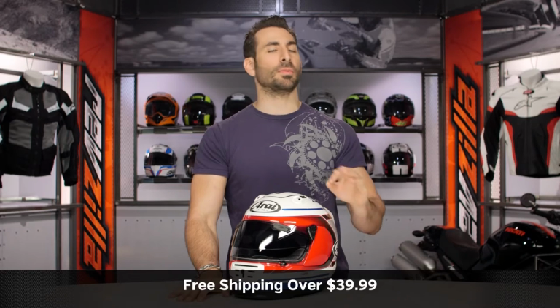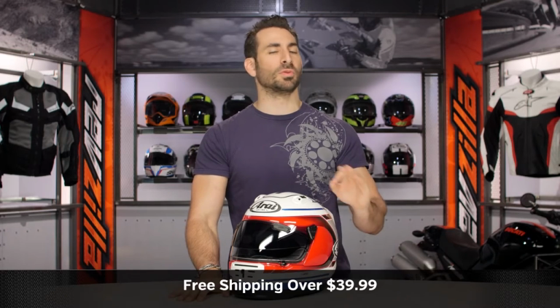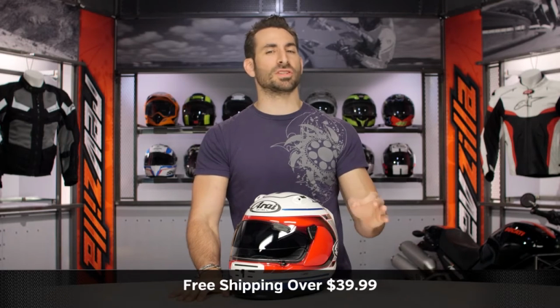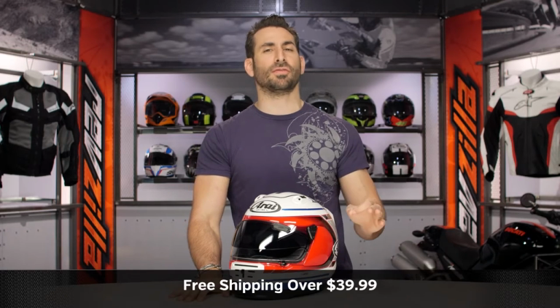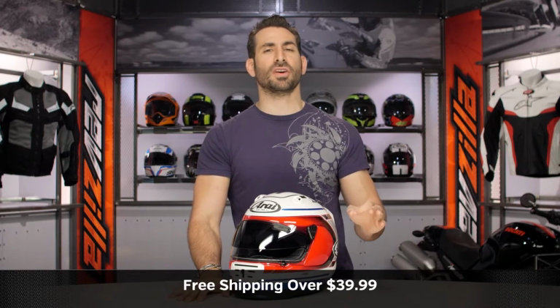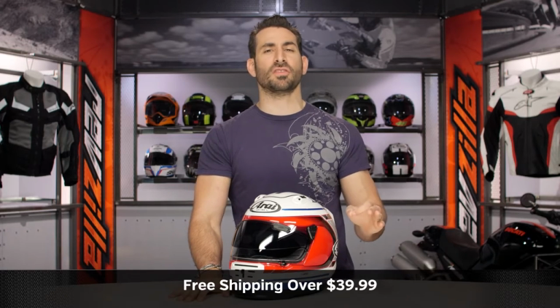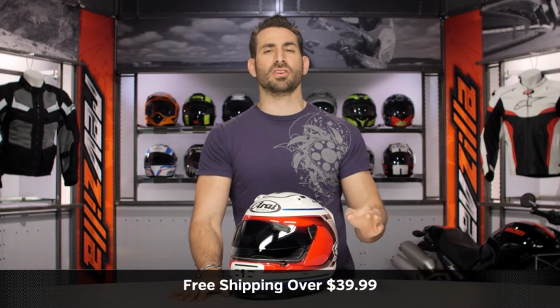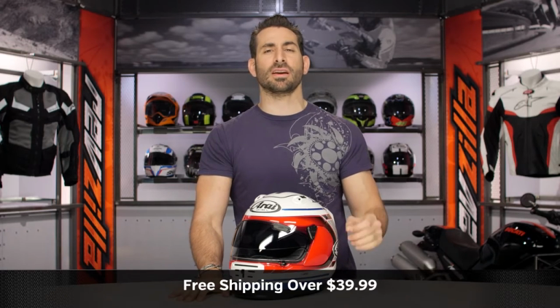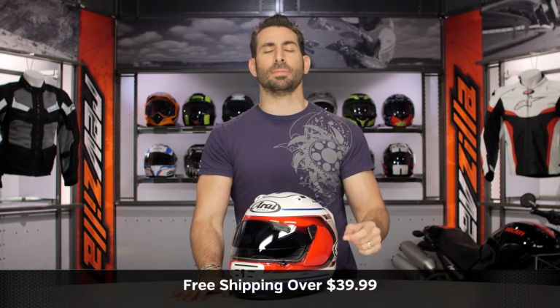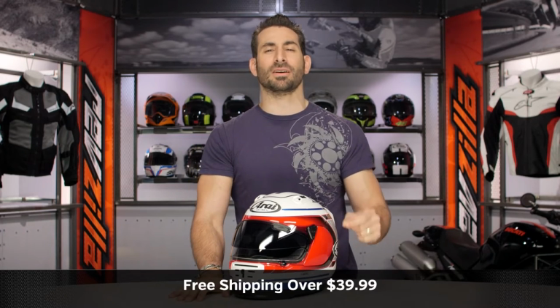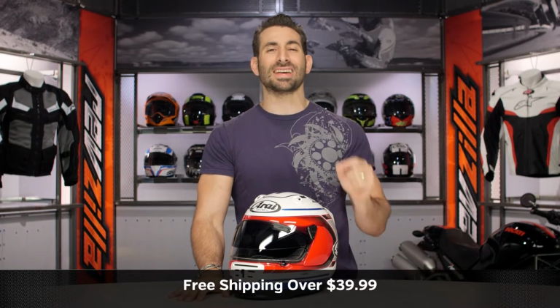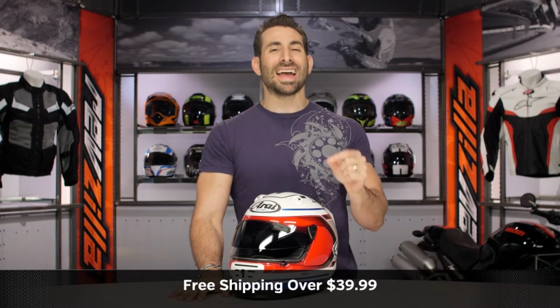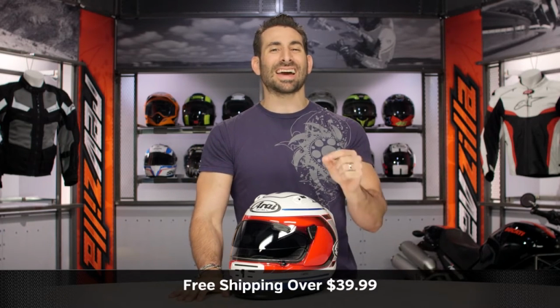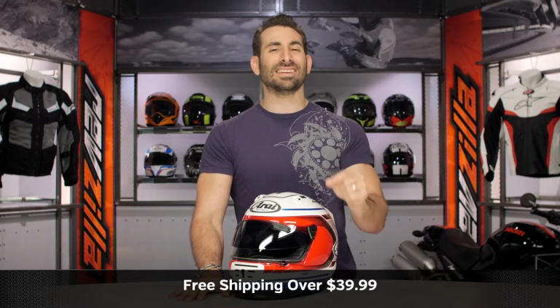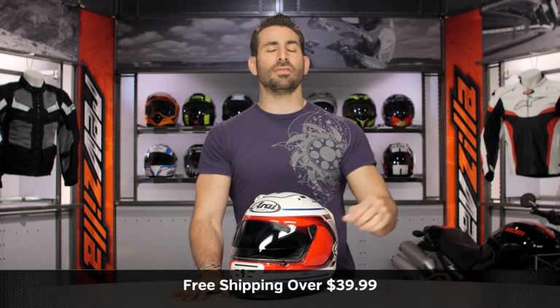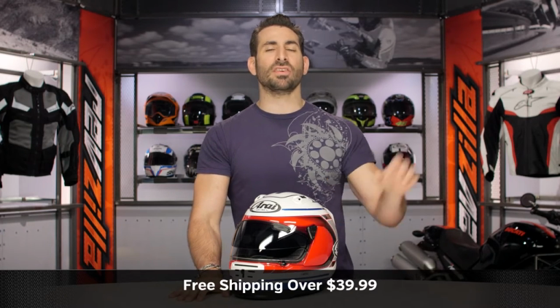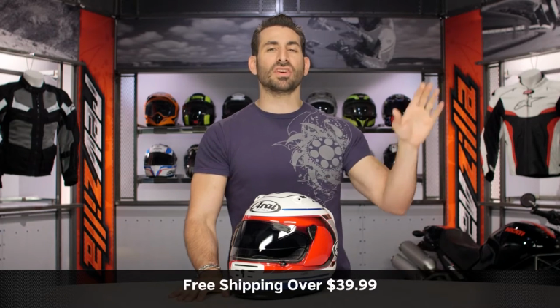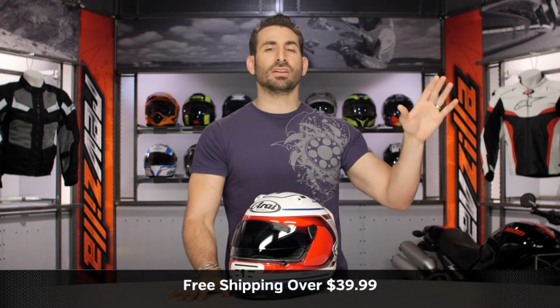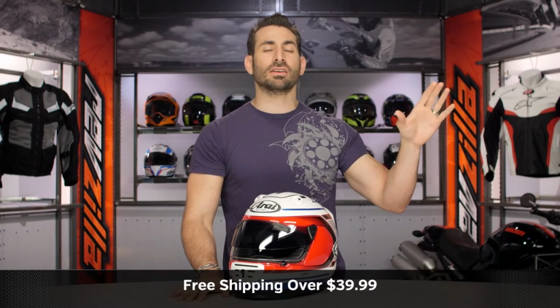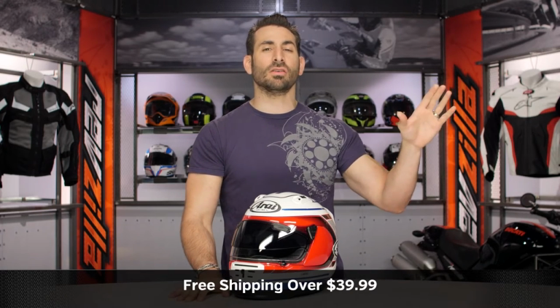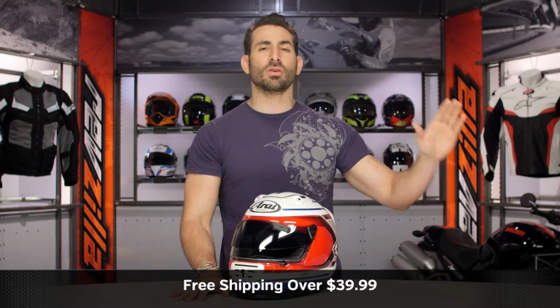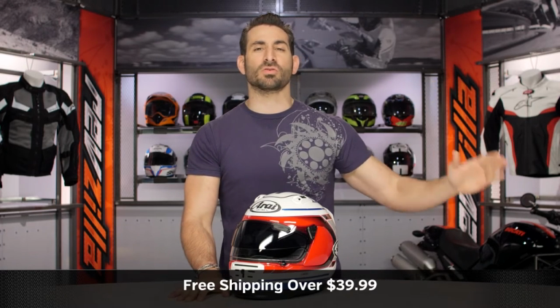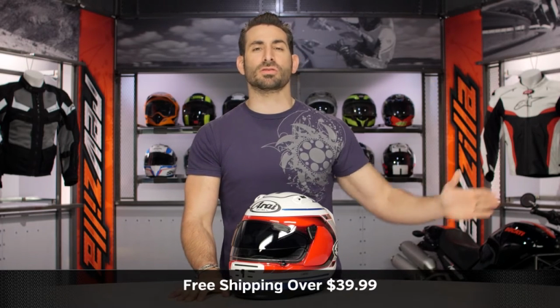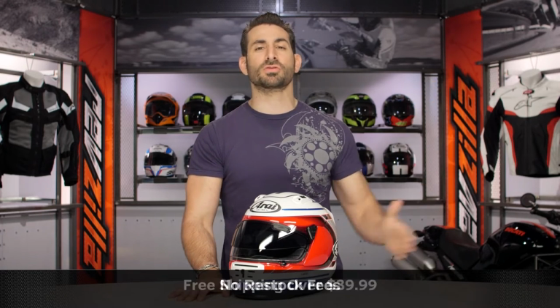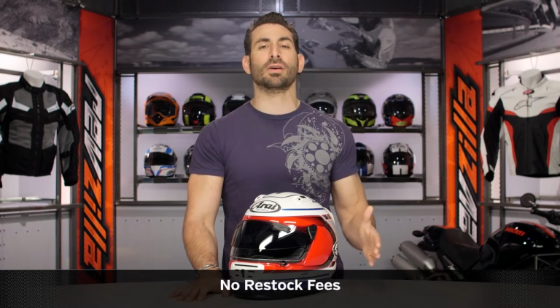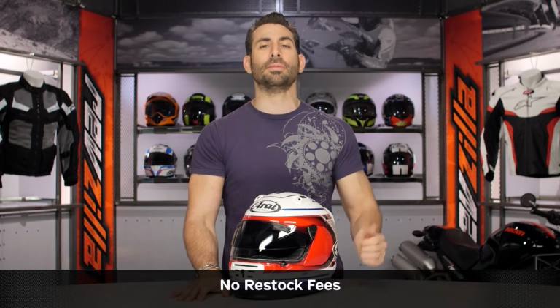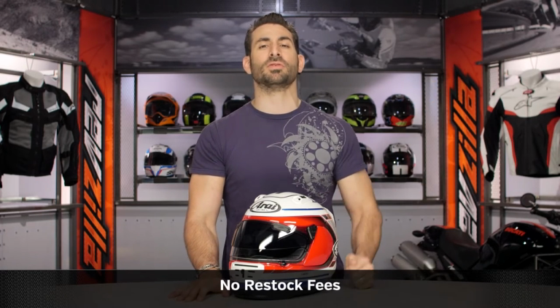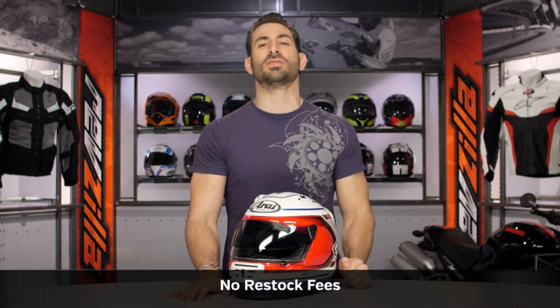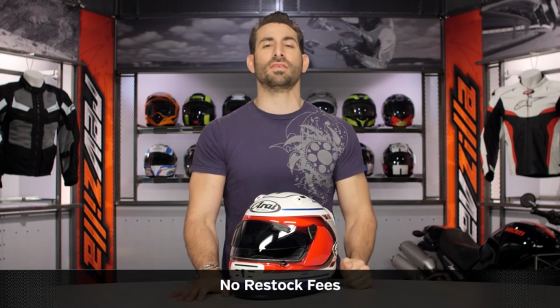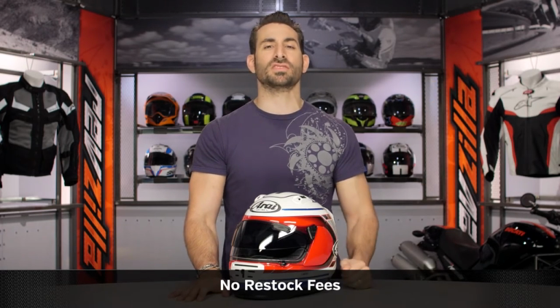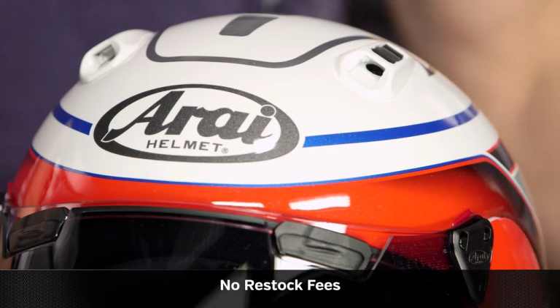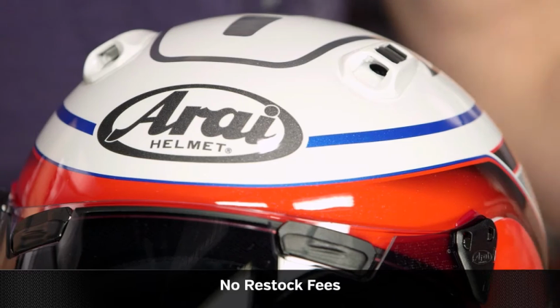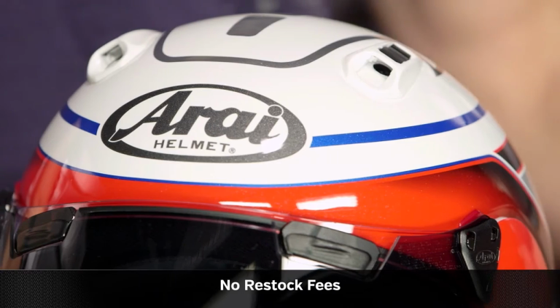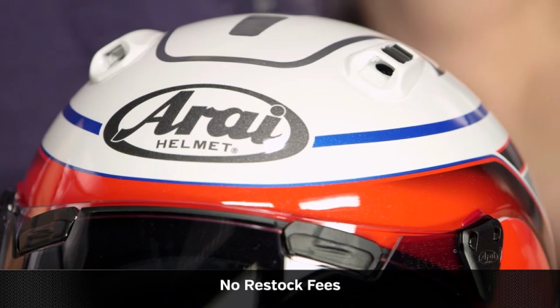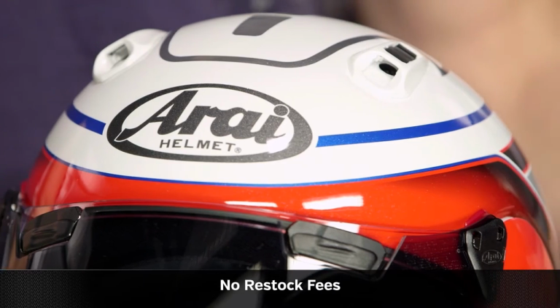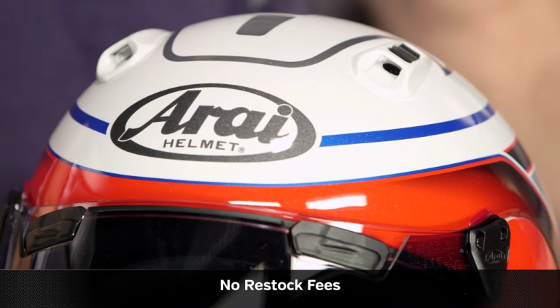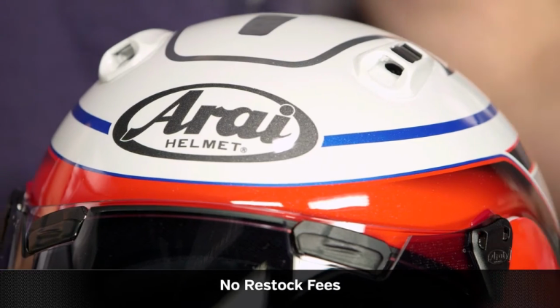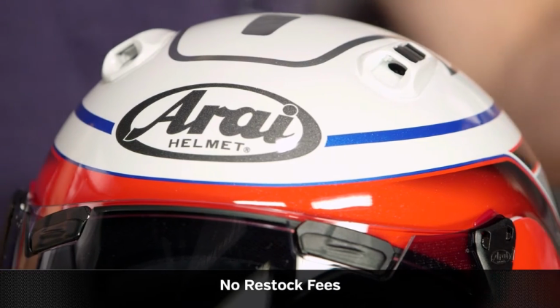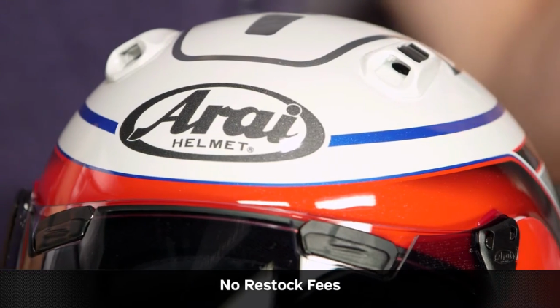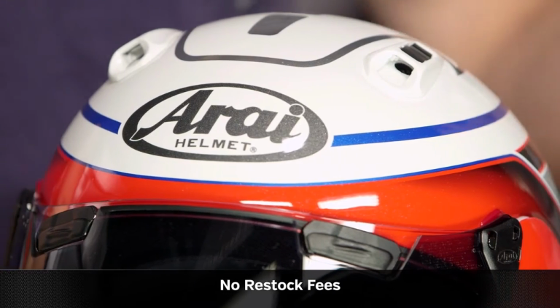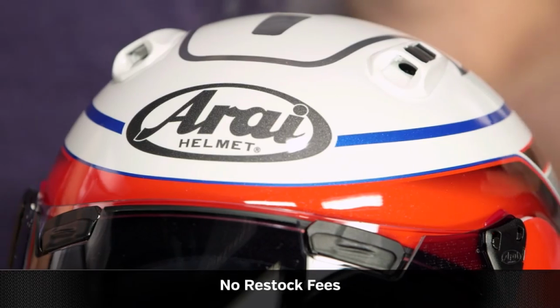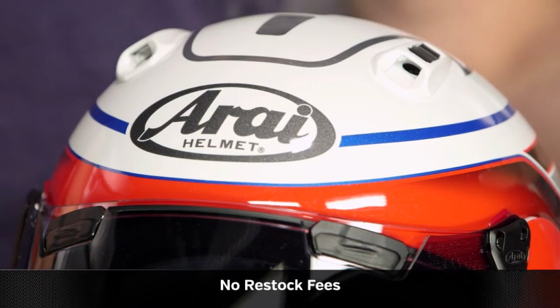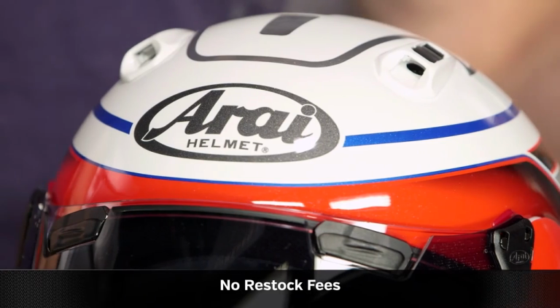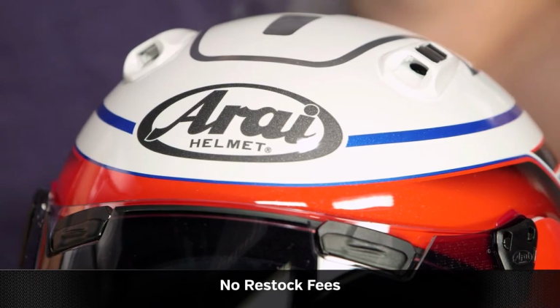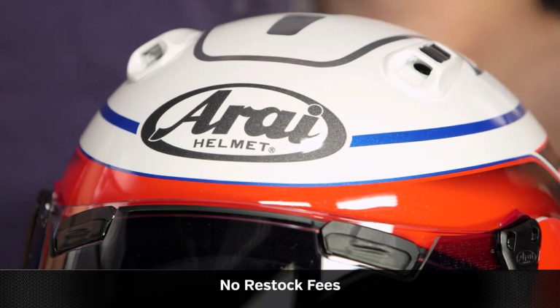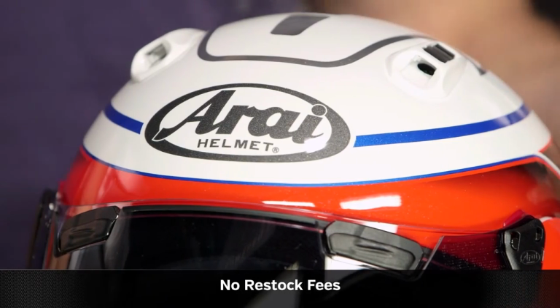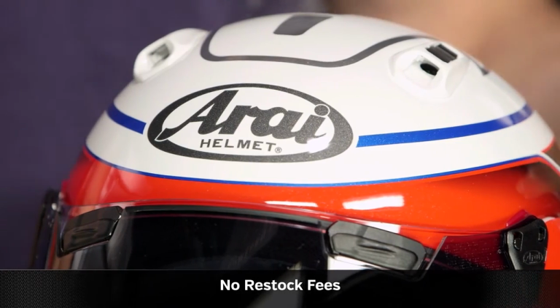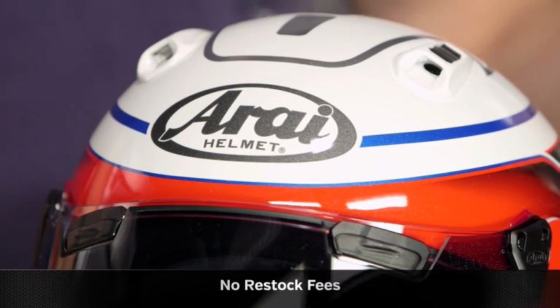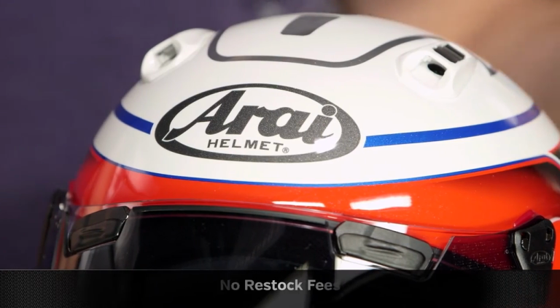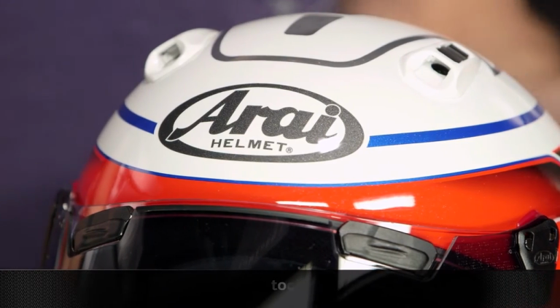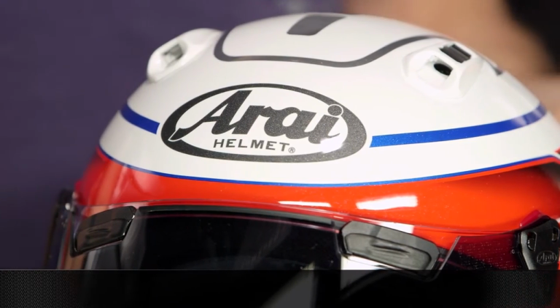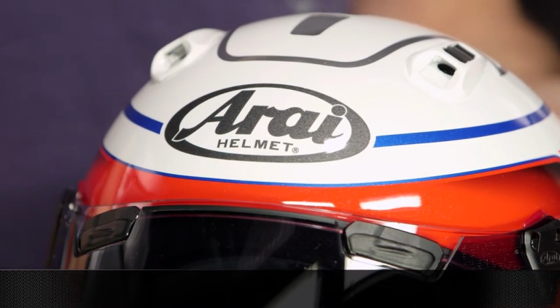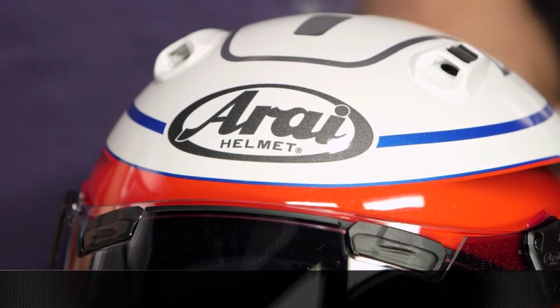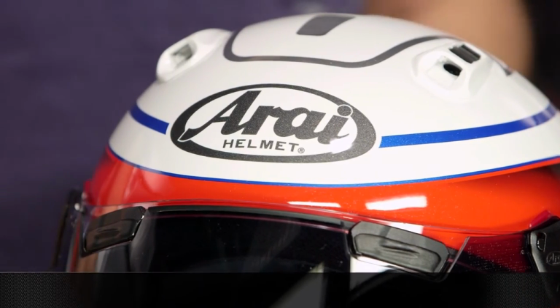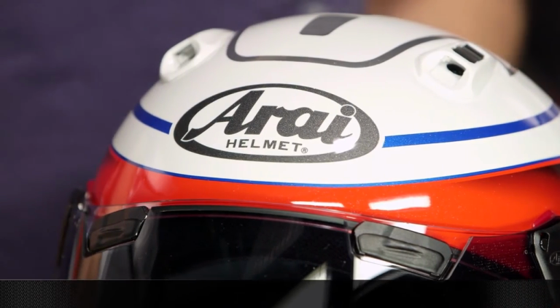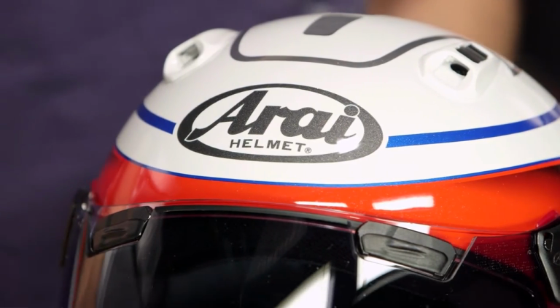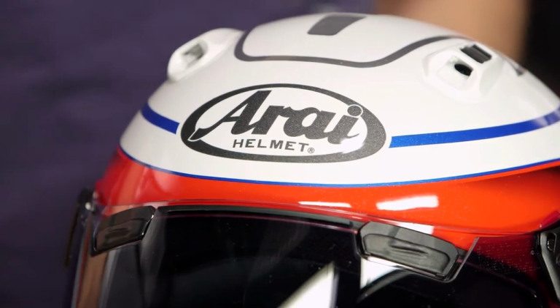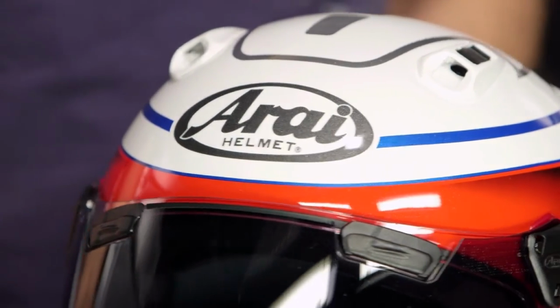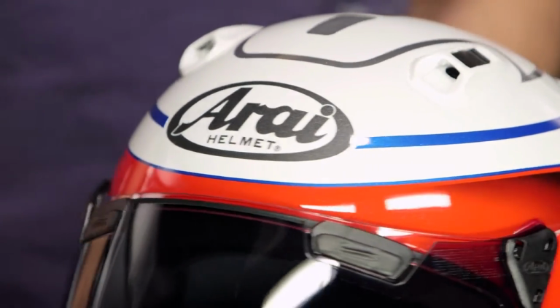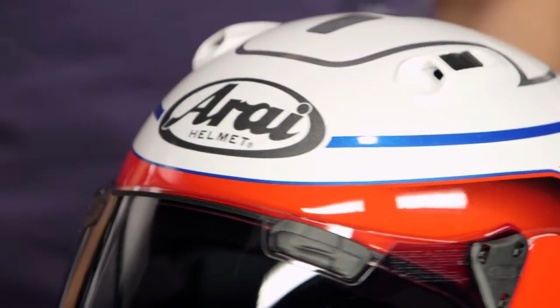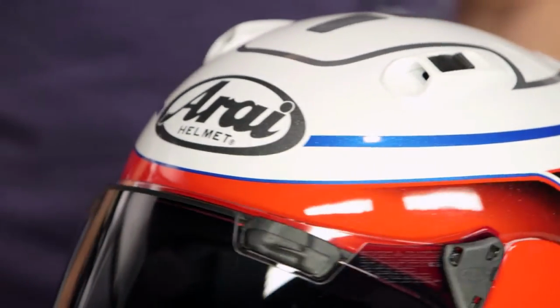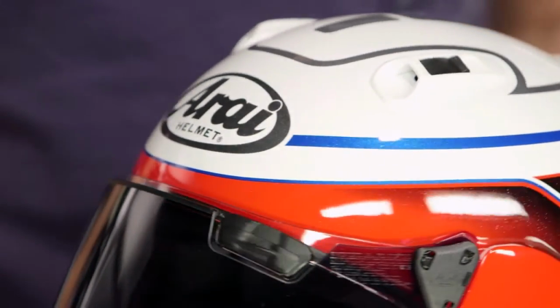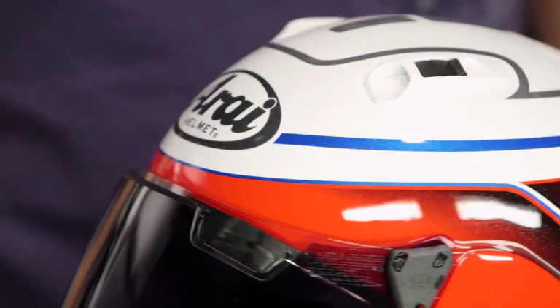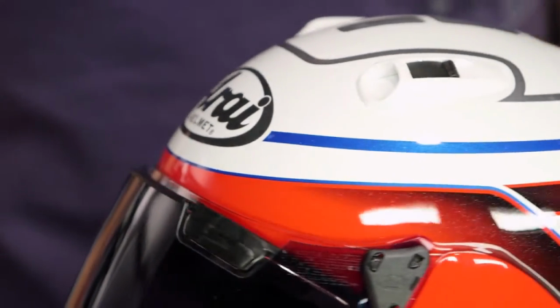We'll ship free over $39. I'd love it if you click our logo, subscribe to us at RevZilla on our YouTube channel, and leave me your comments, questions, and feedback on the new timeline graphic.